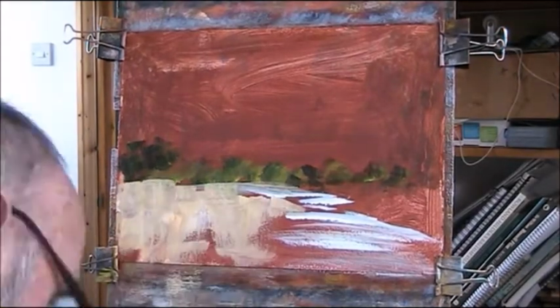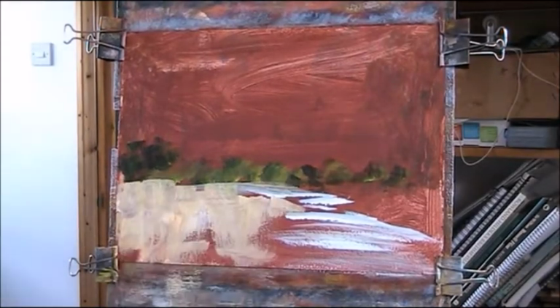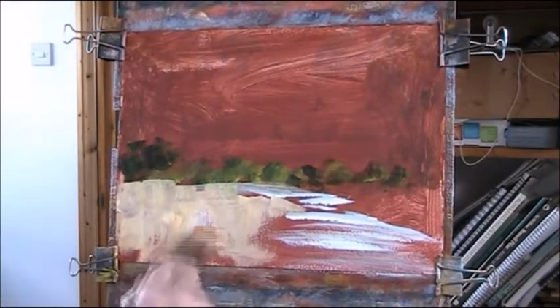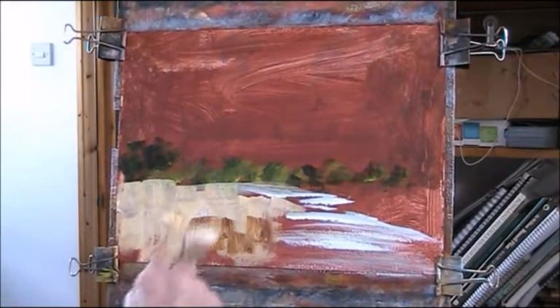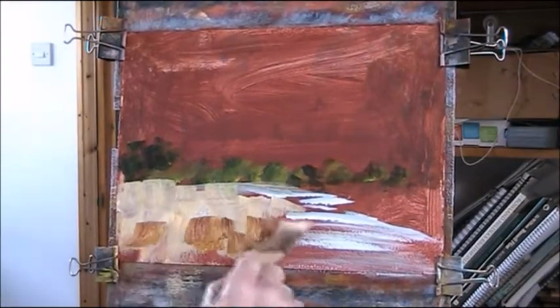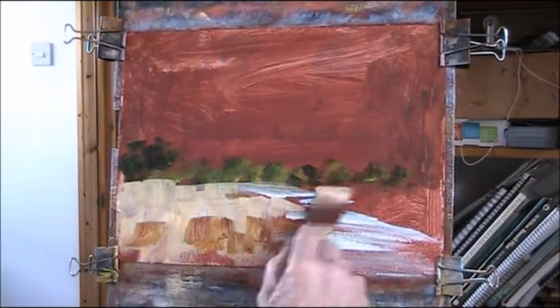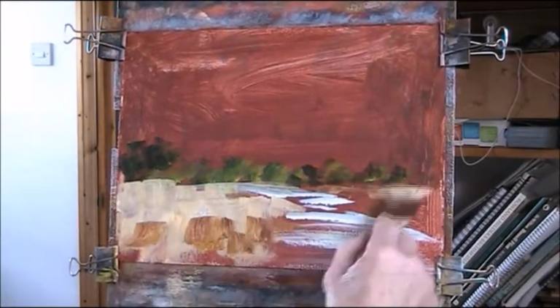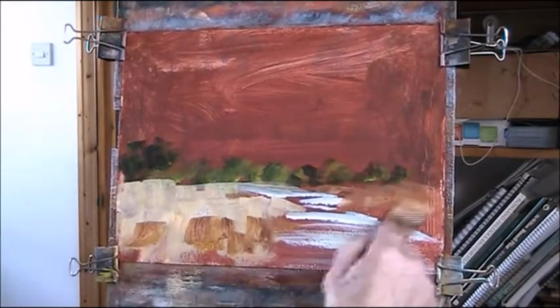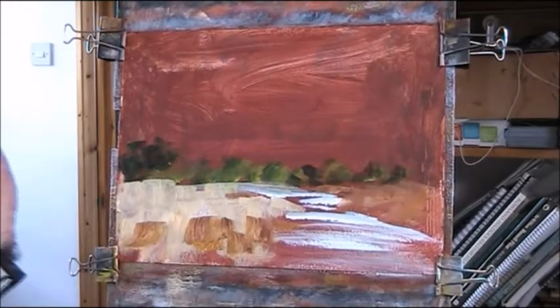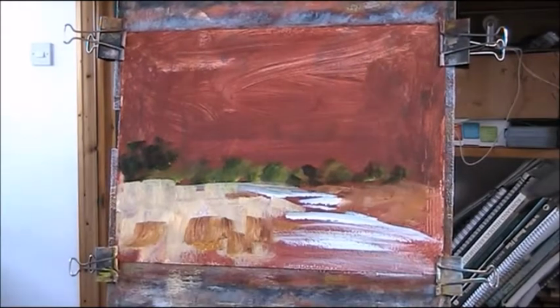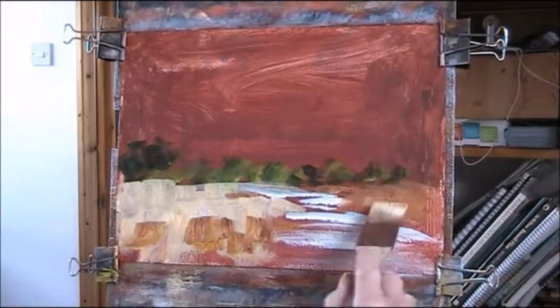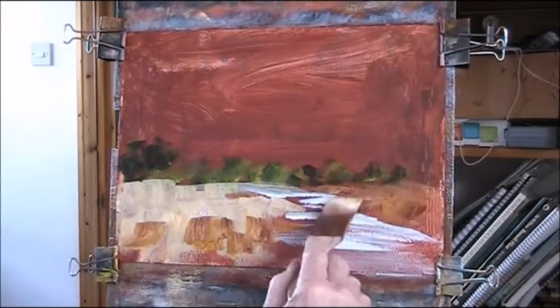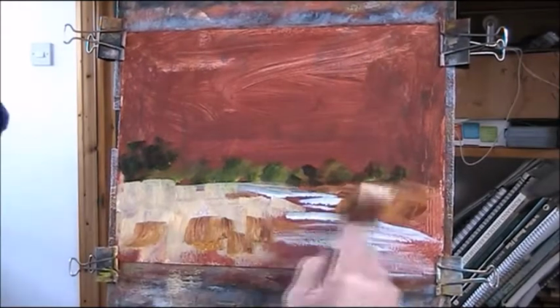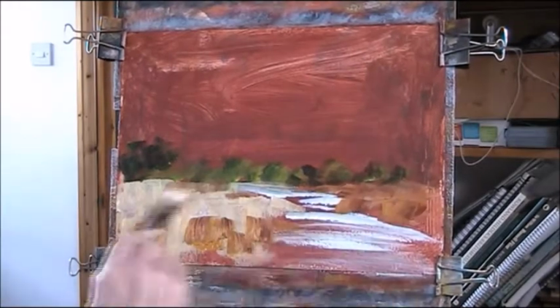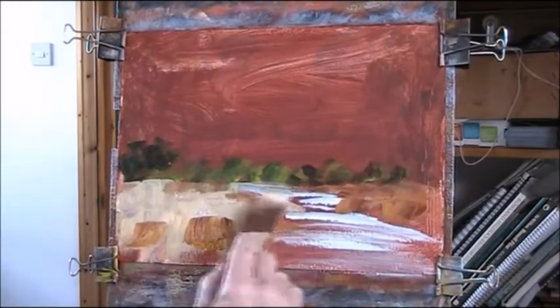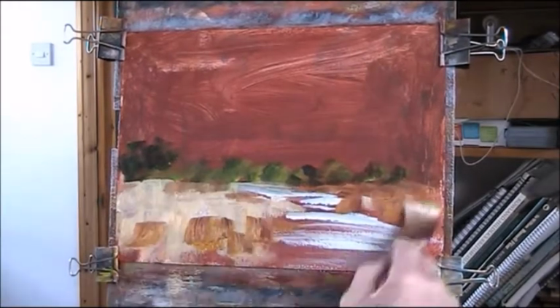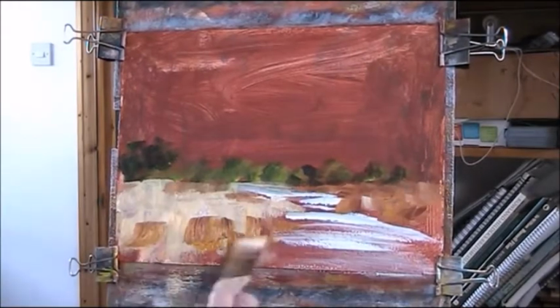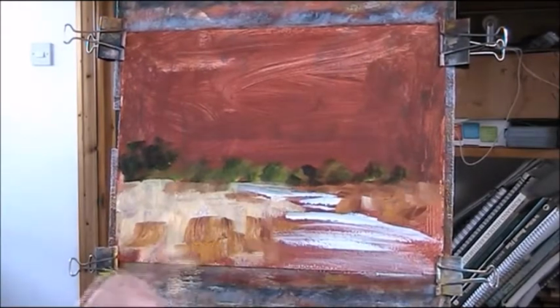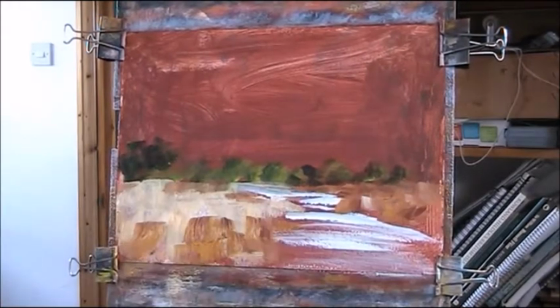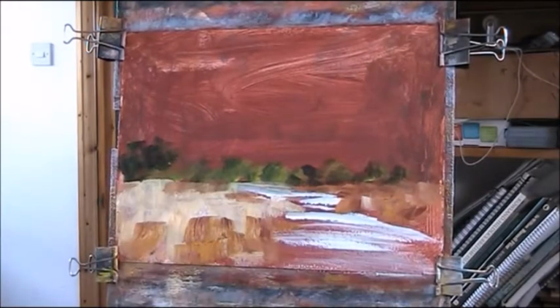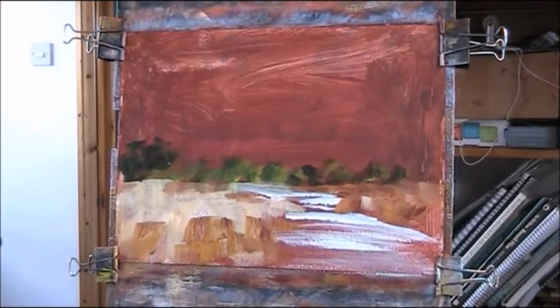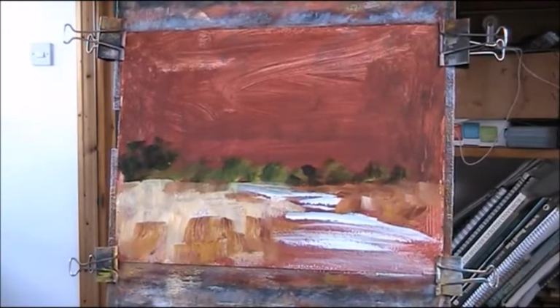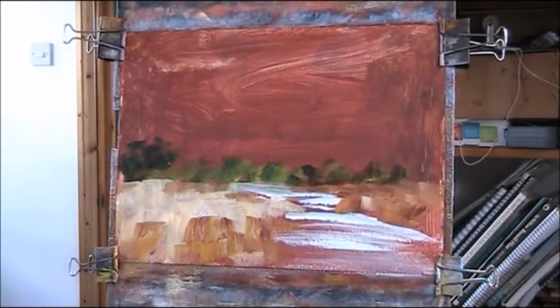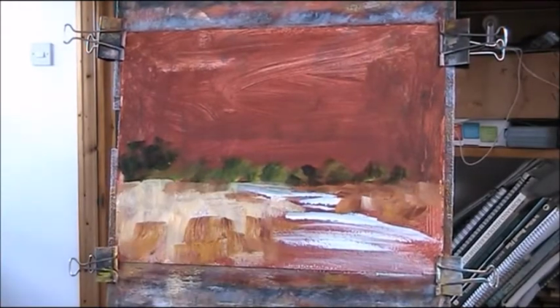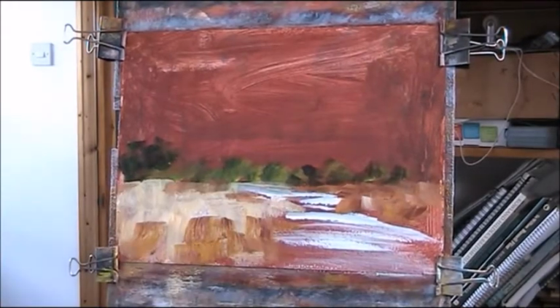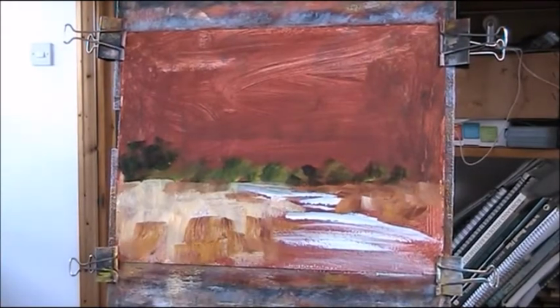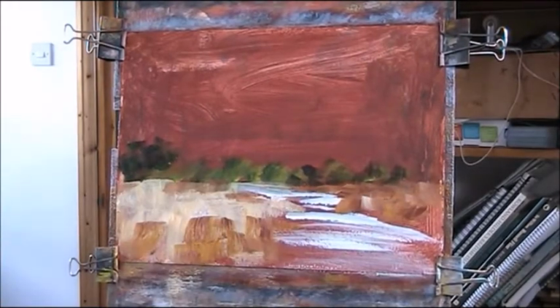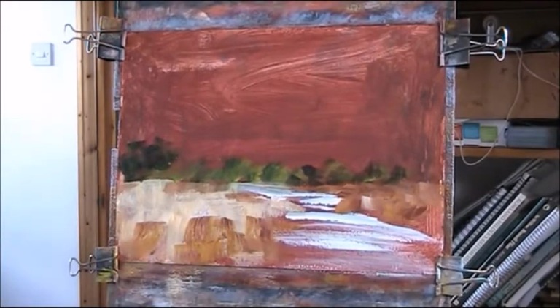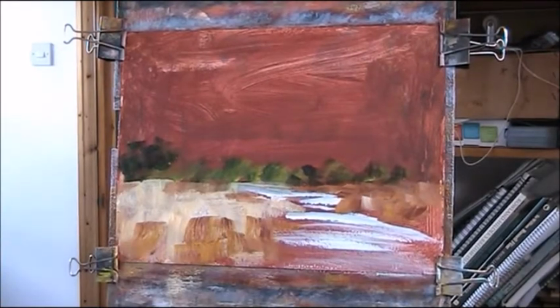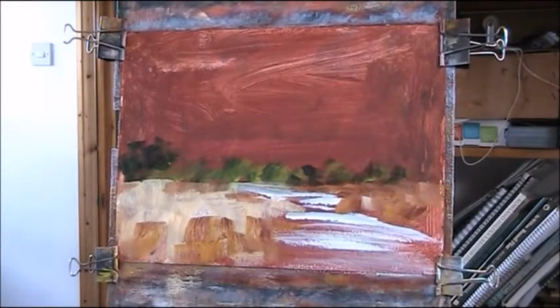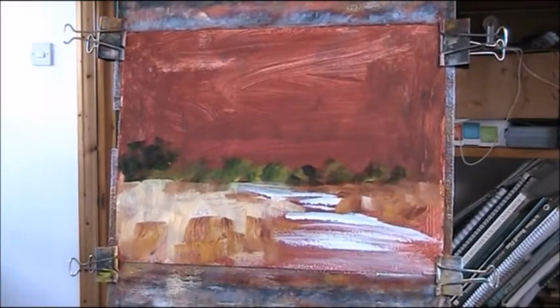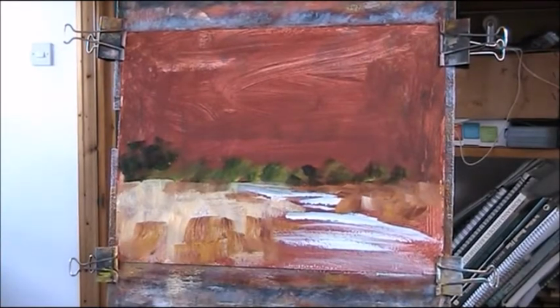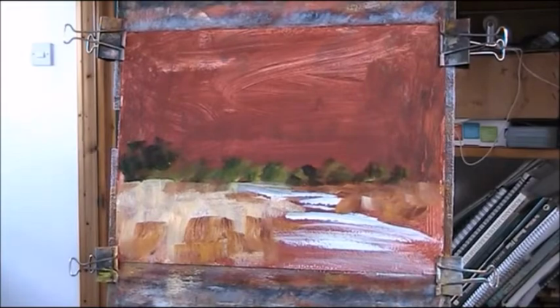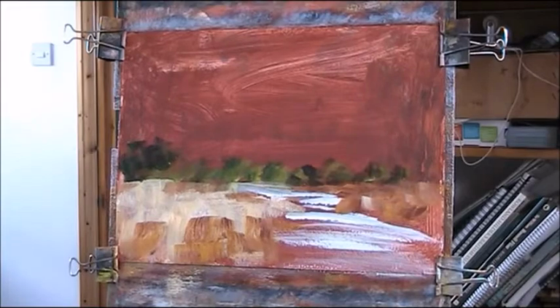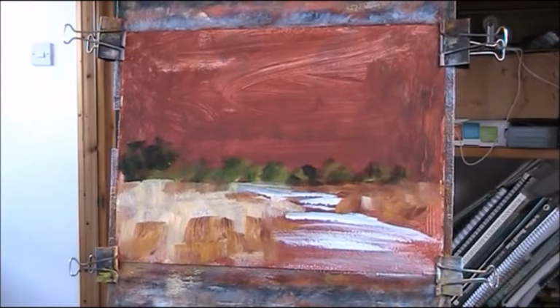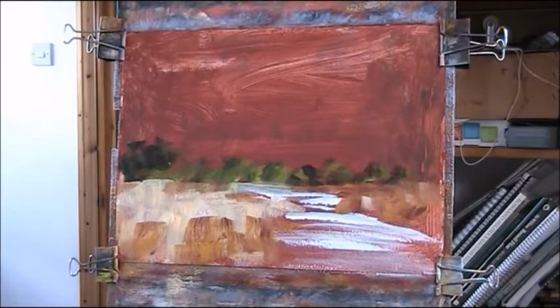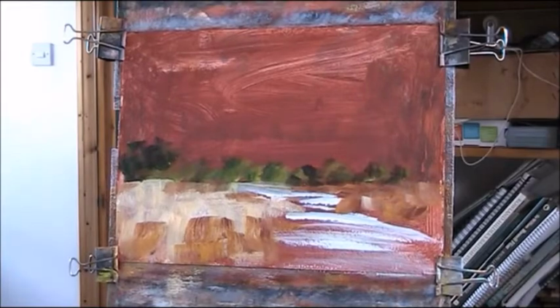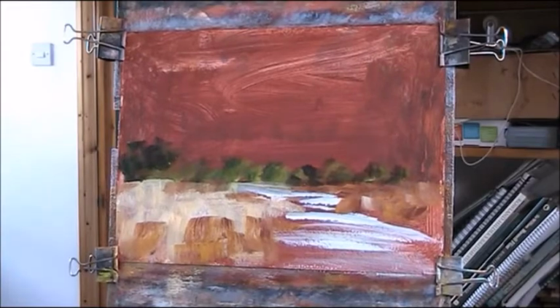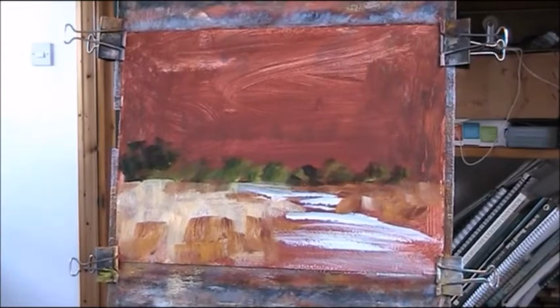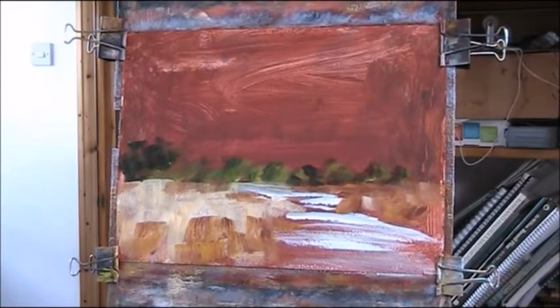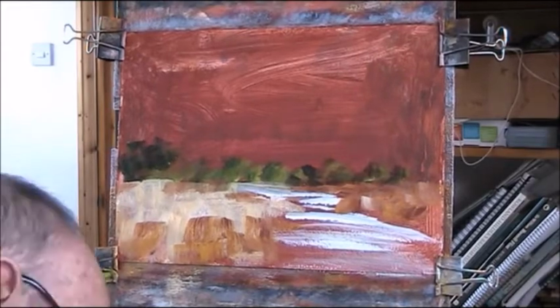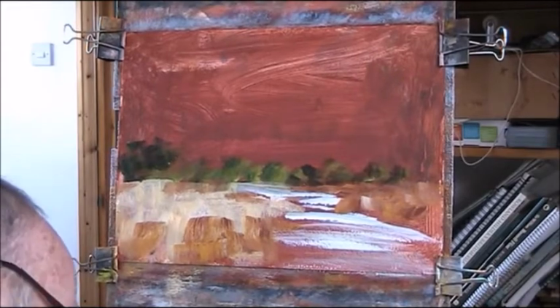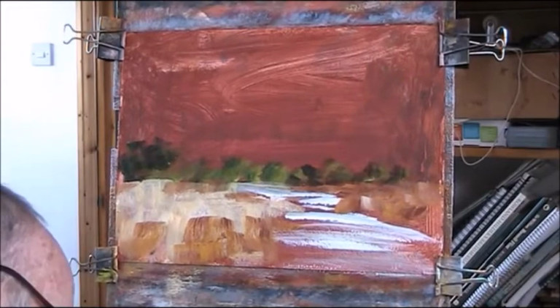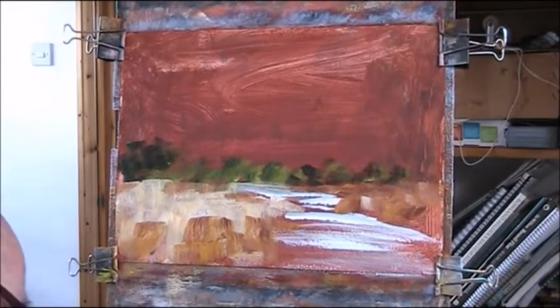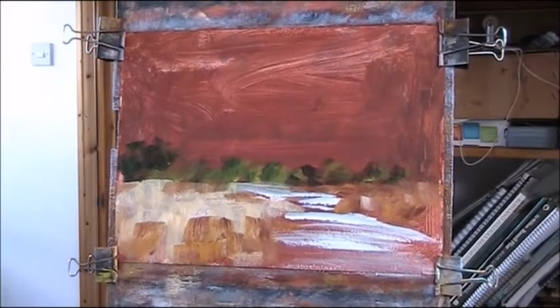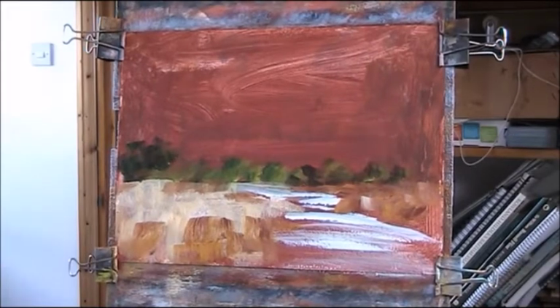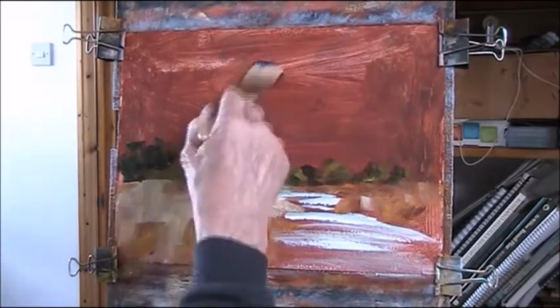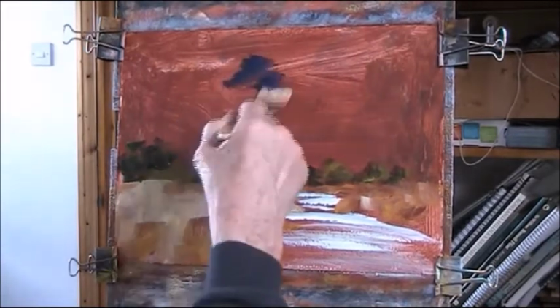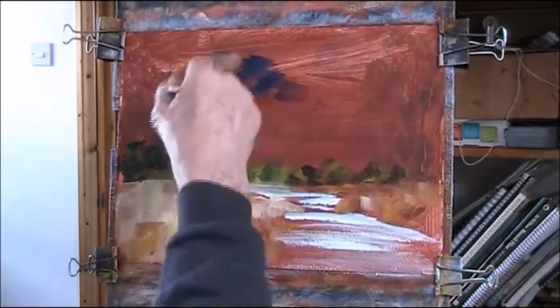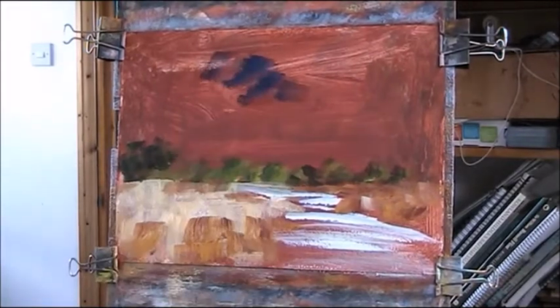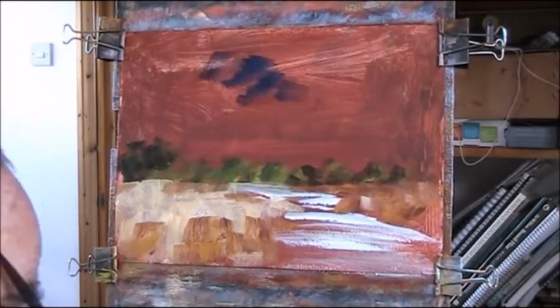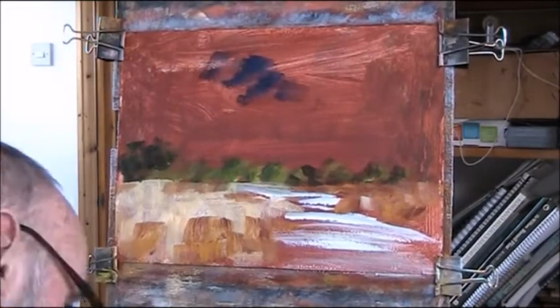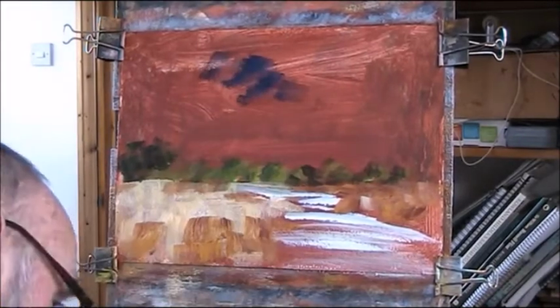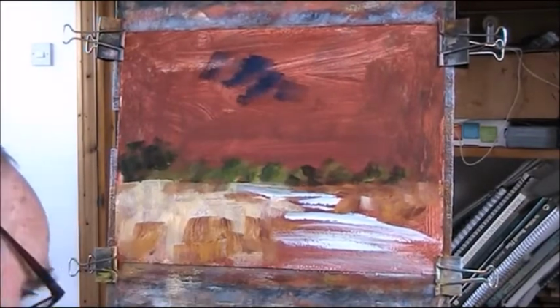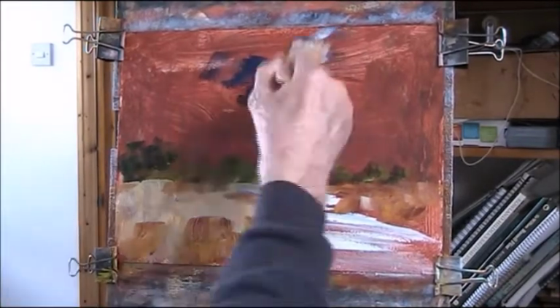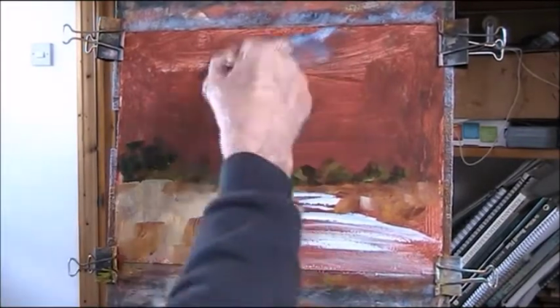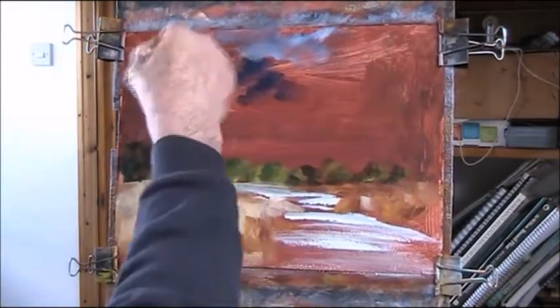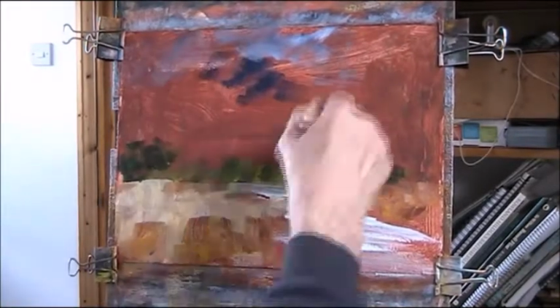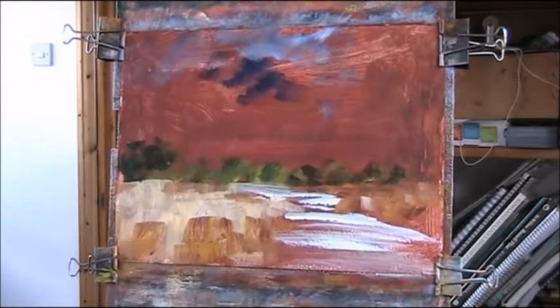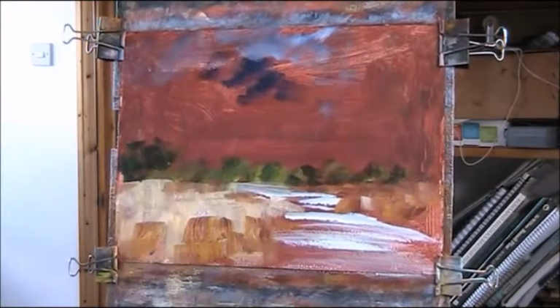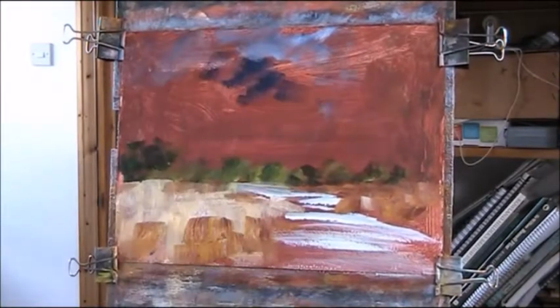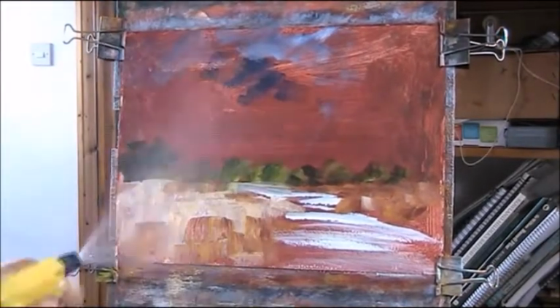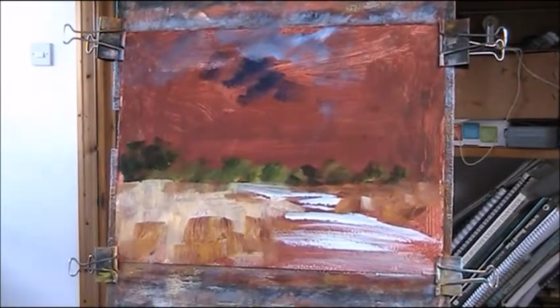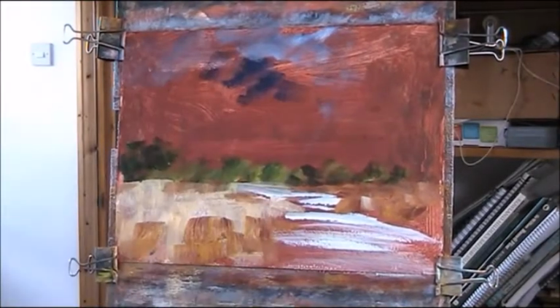I'm just rubbing in the foreground here using yellow ochre, lemon yellow, some red, burnt umber.